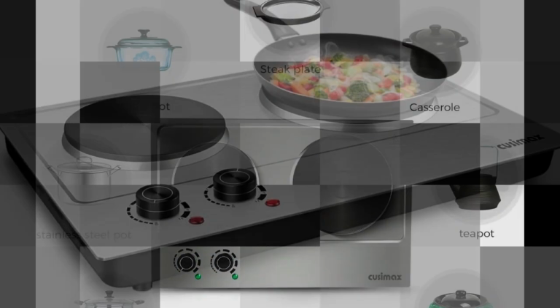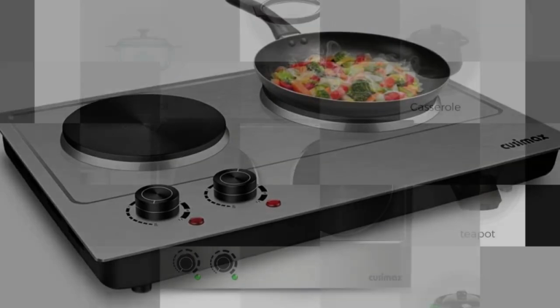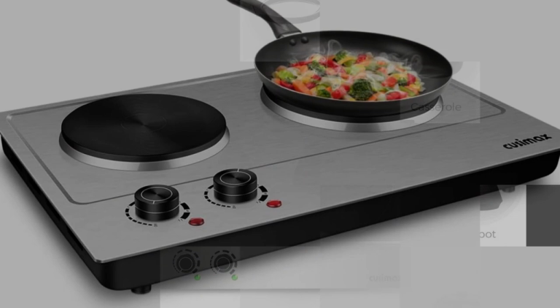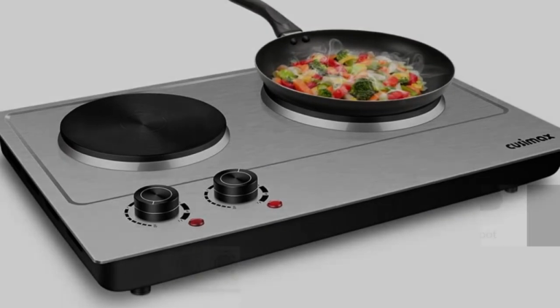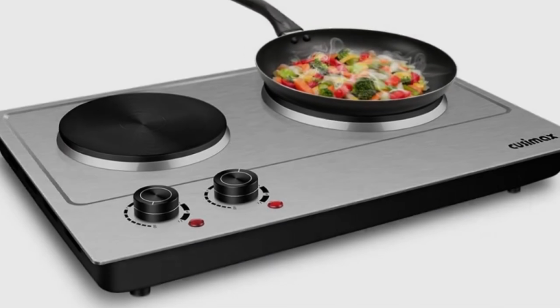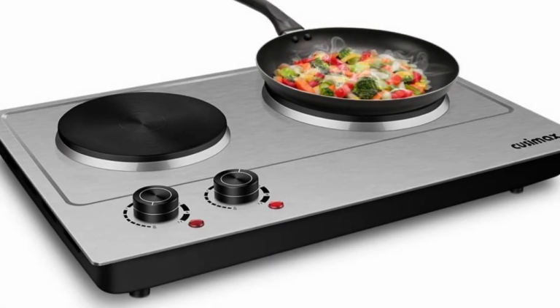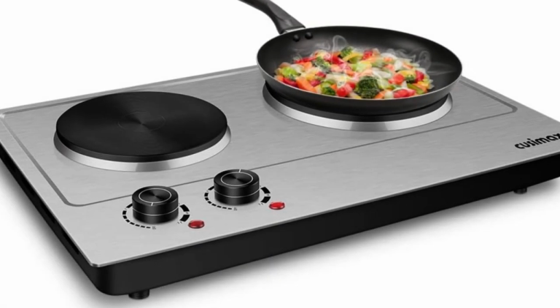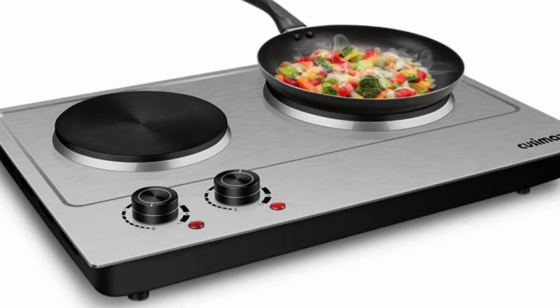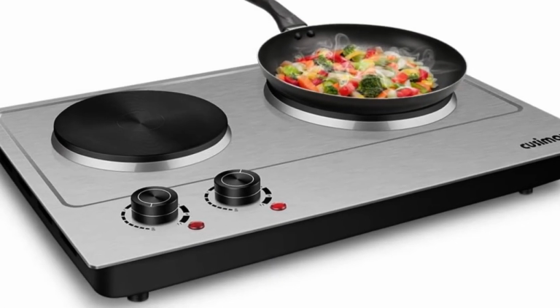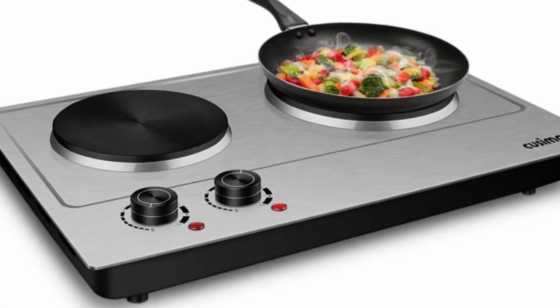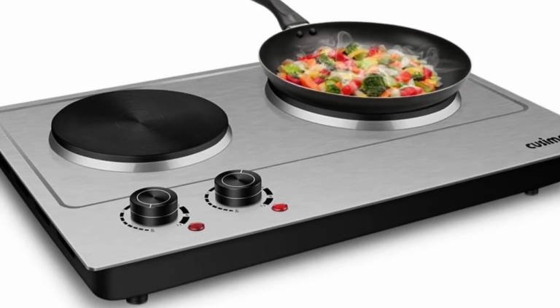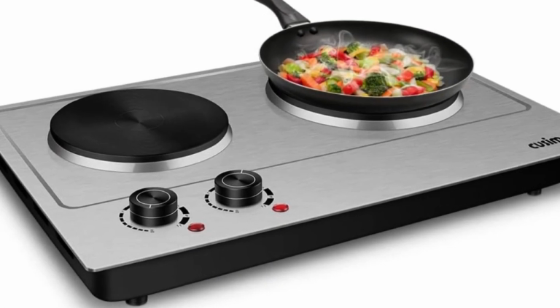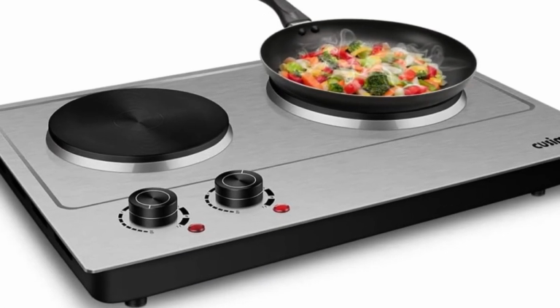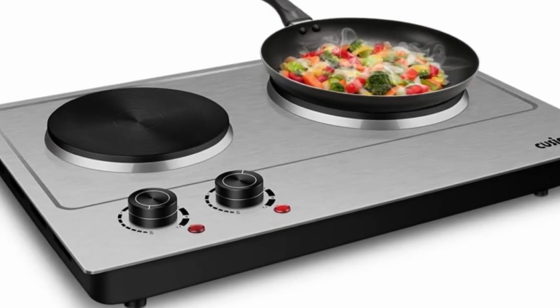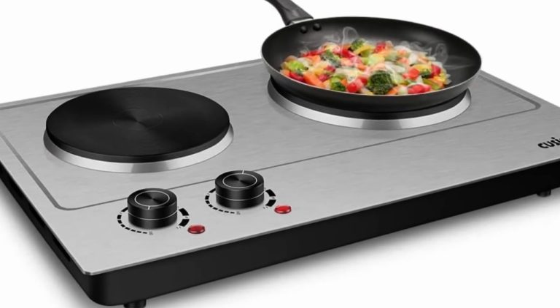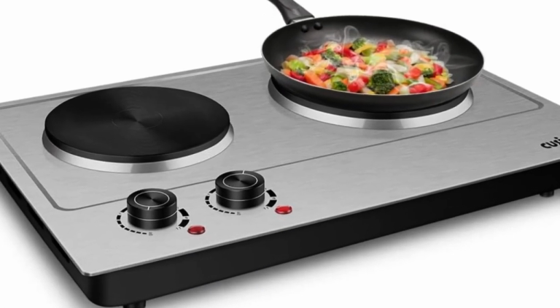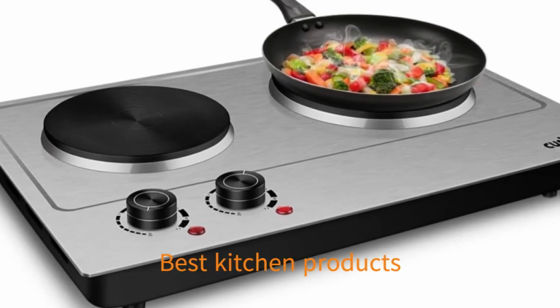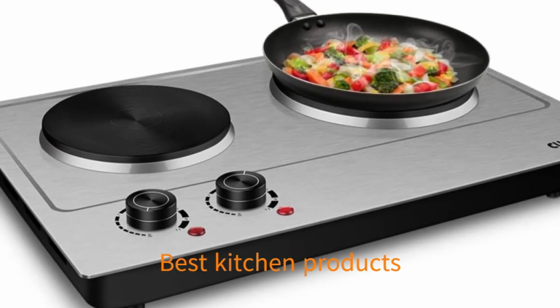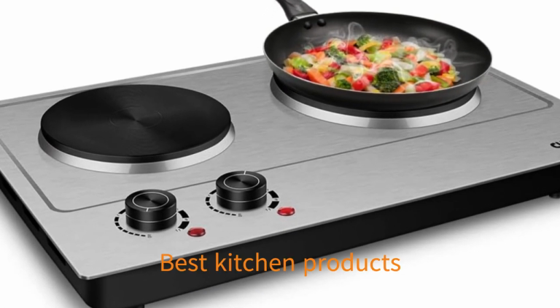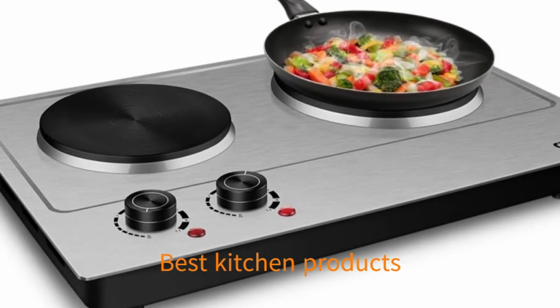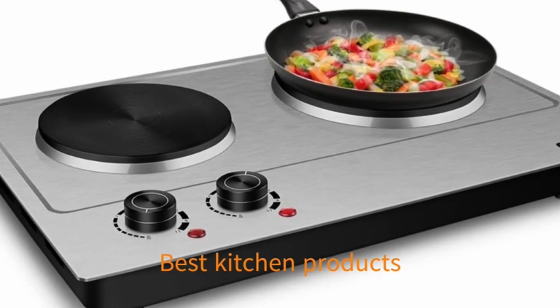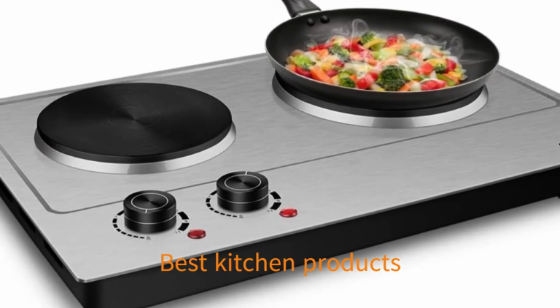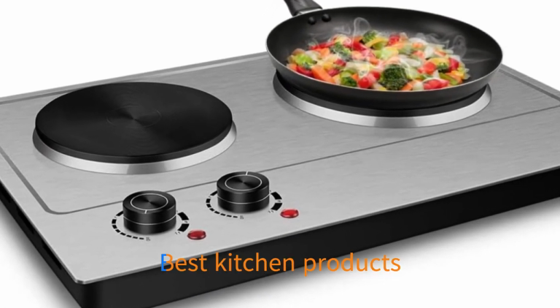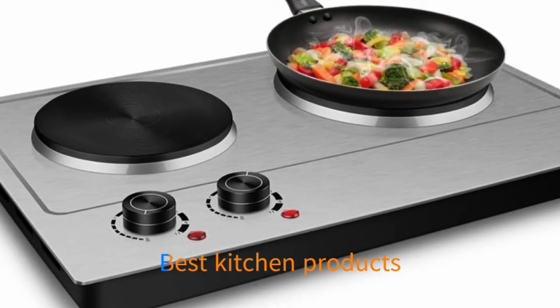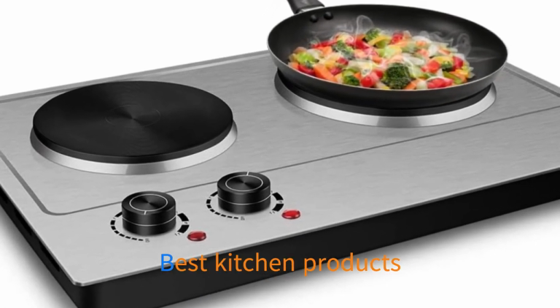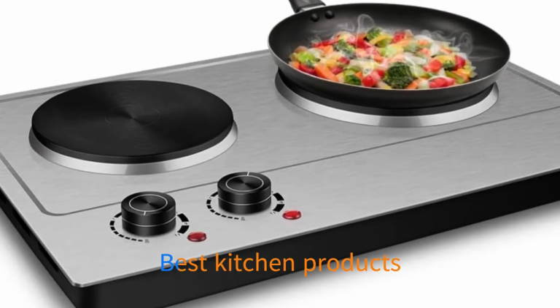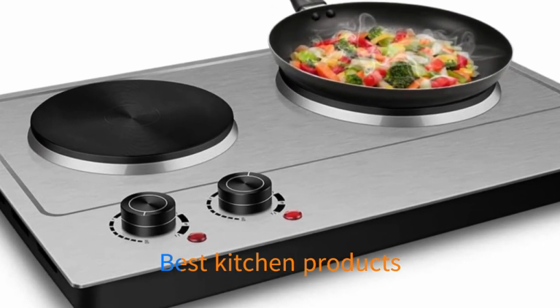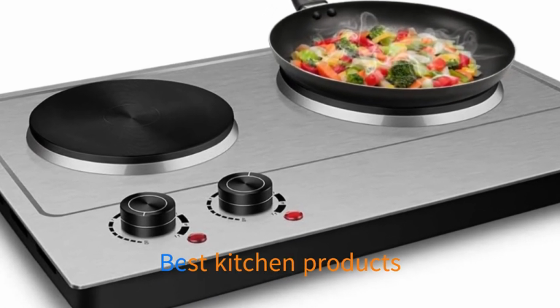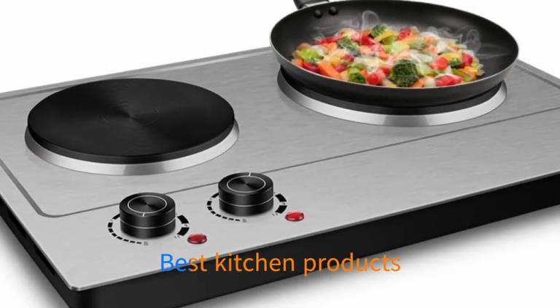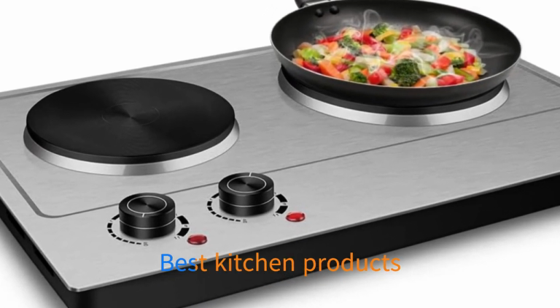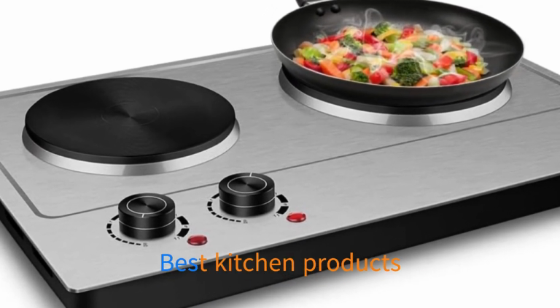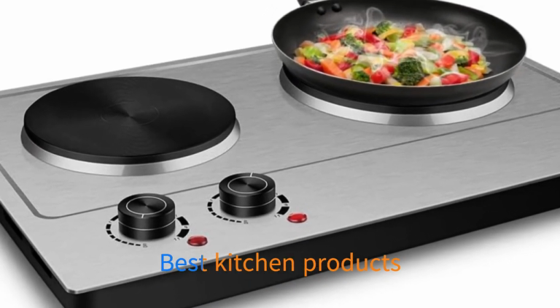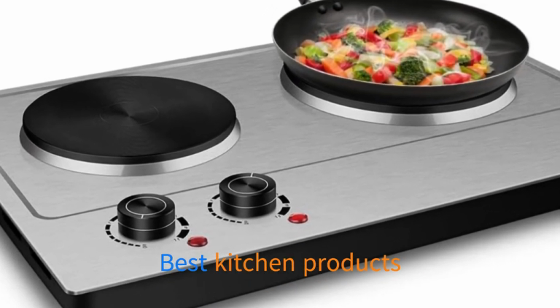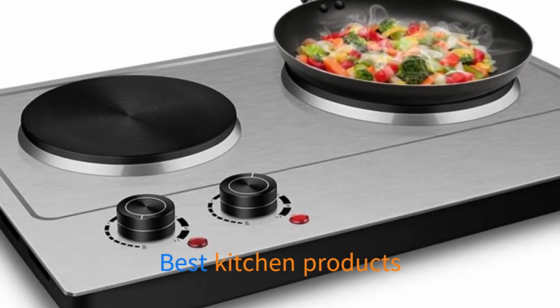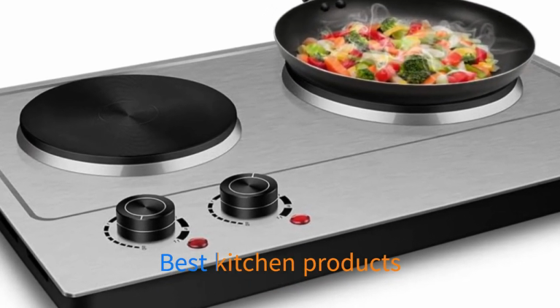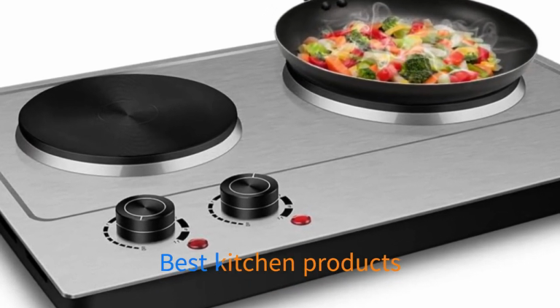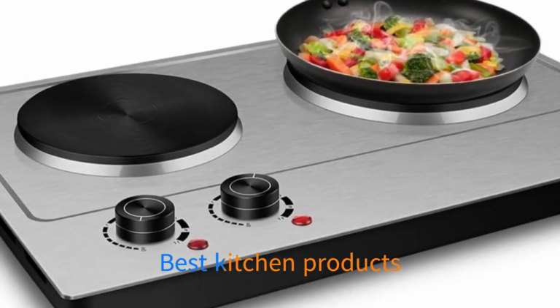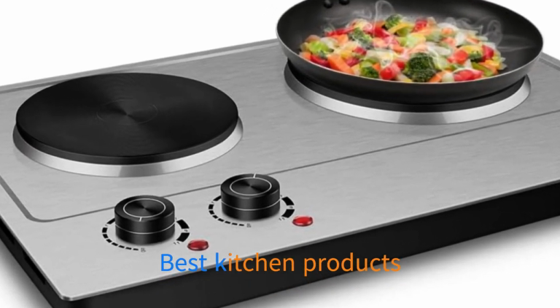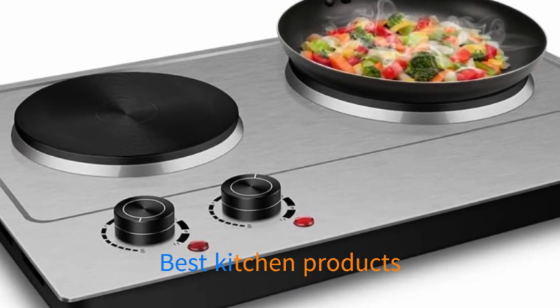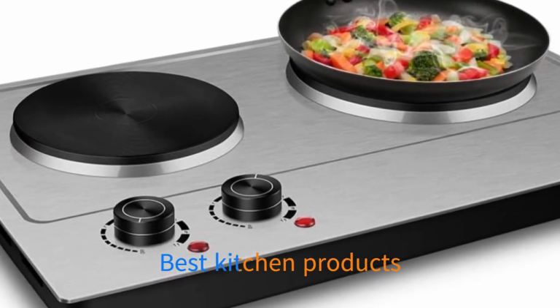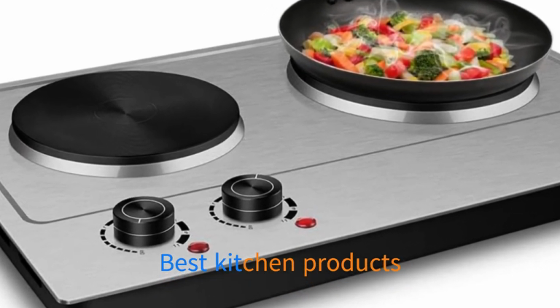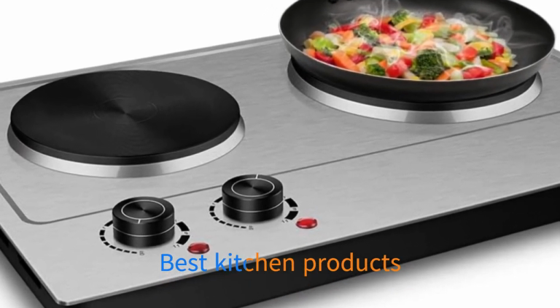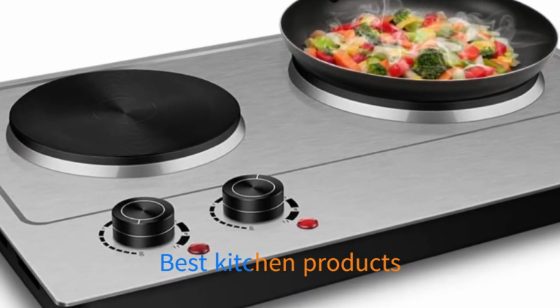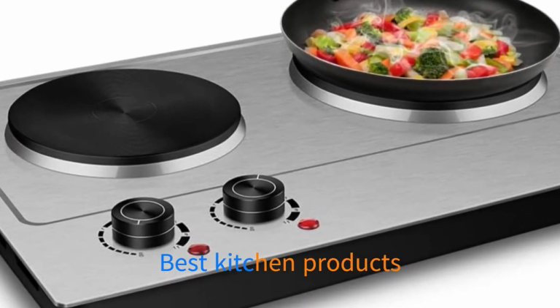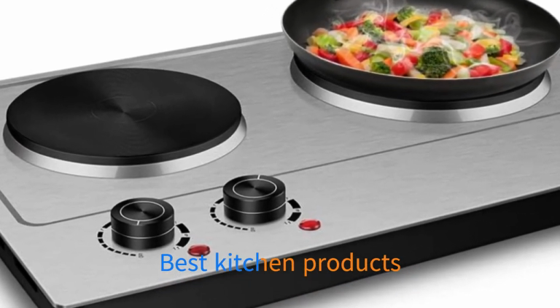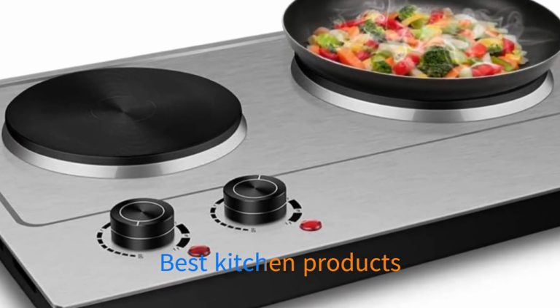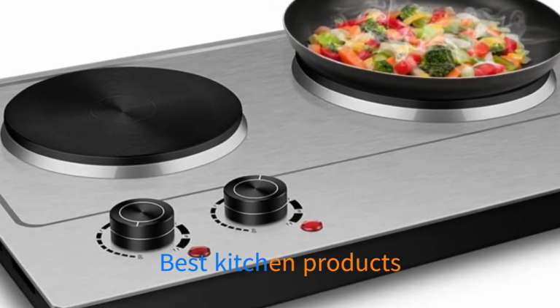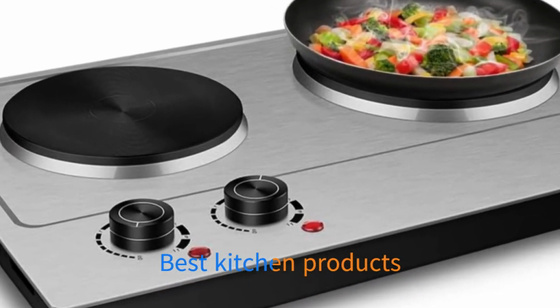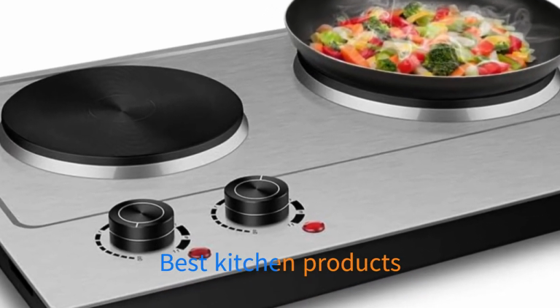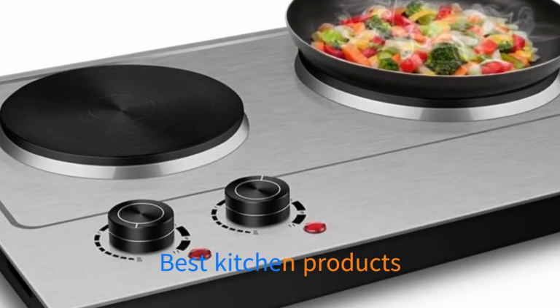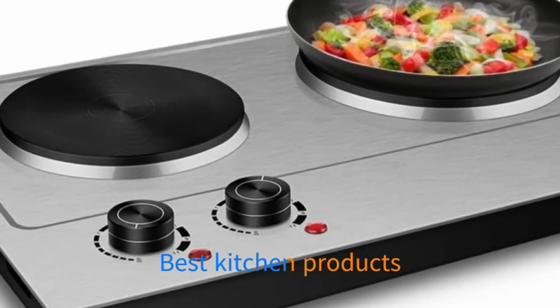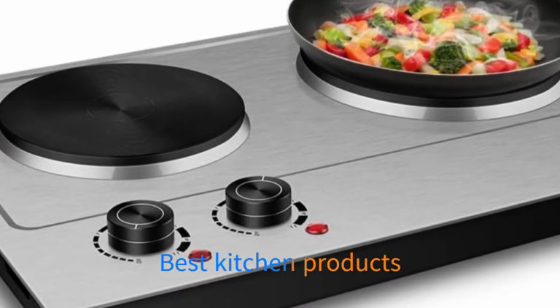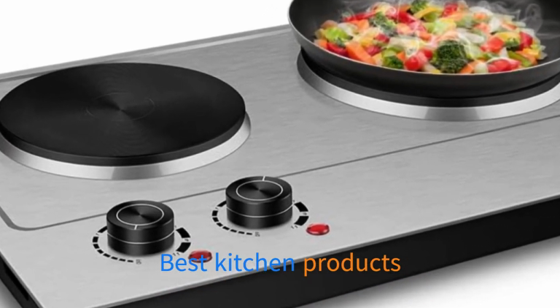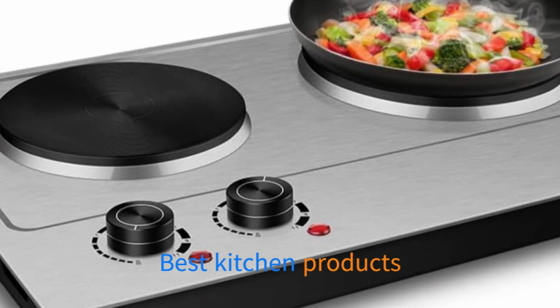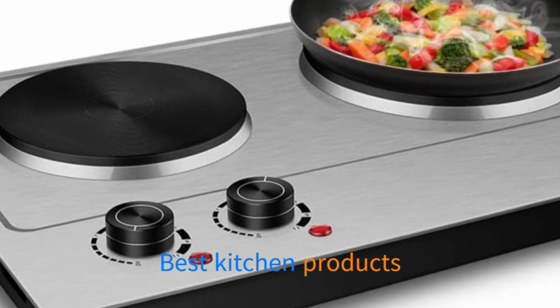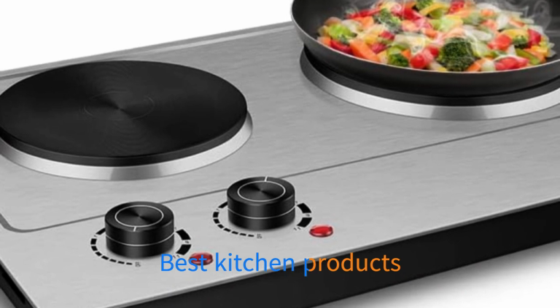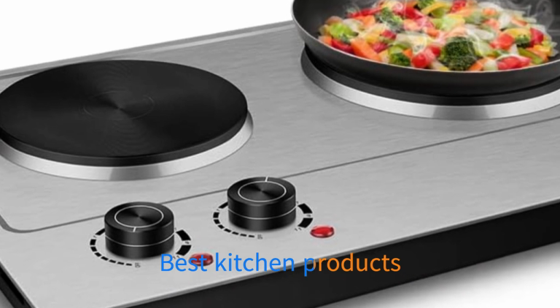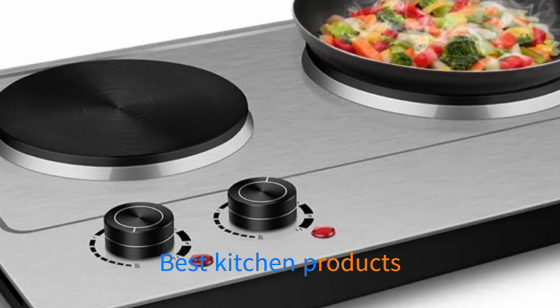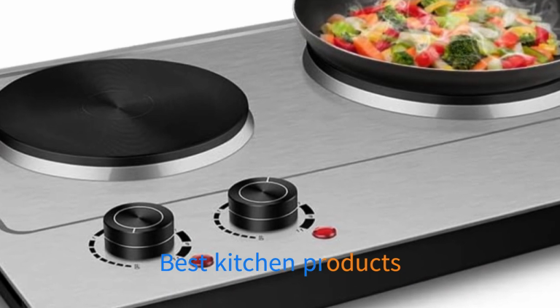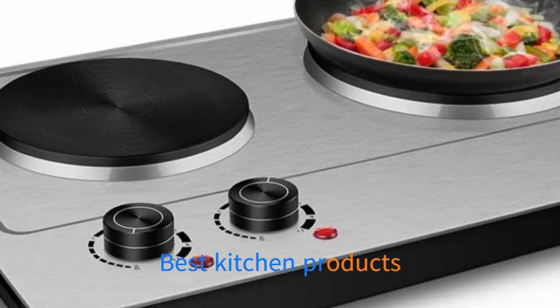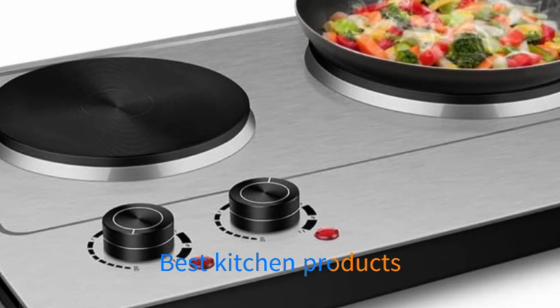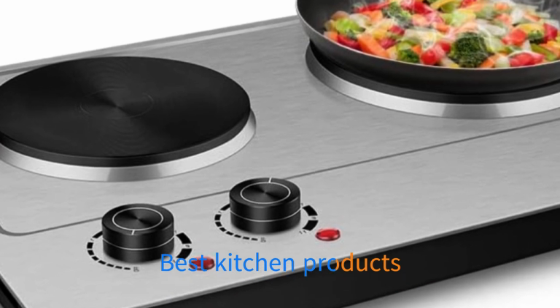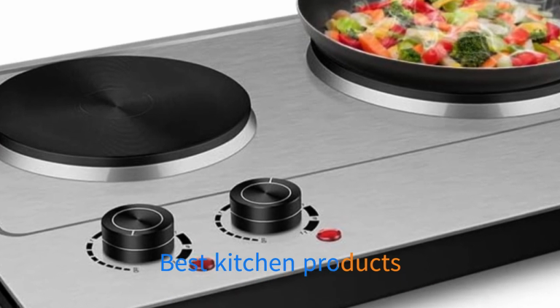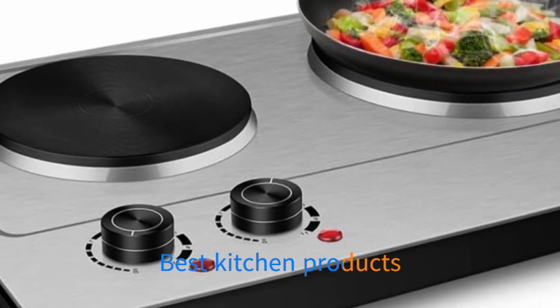Cons: Some reviewers found the temperature control to be less than precise. May not be suitable for larger pots and pans.